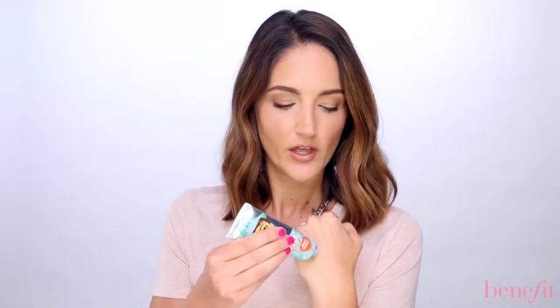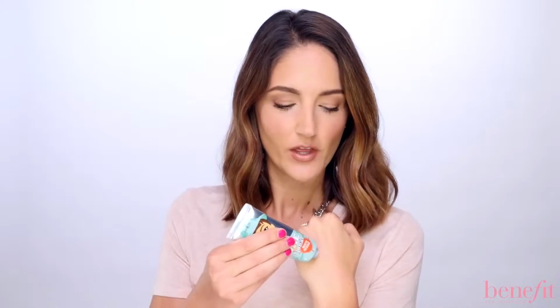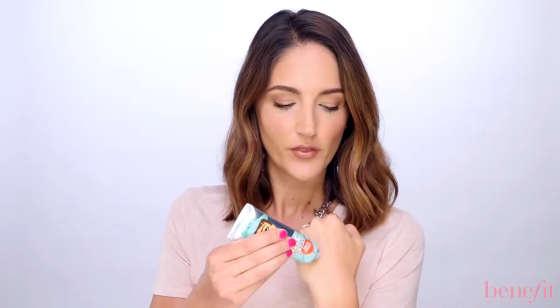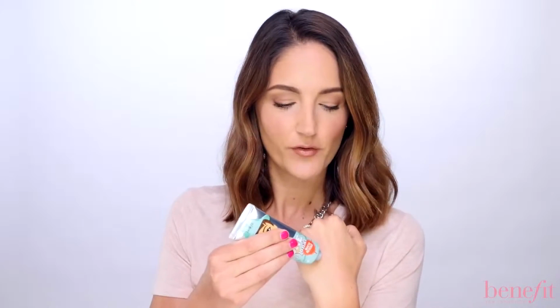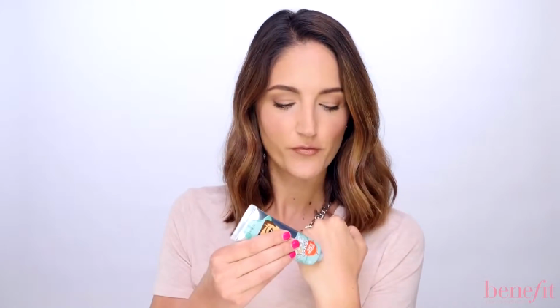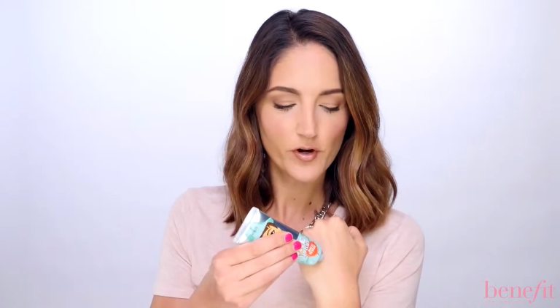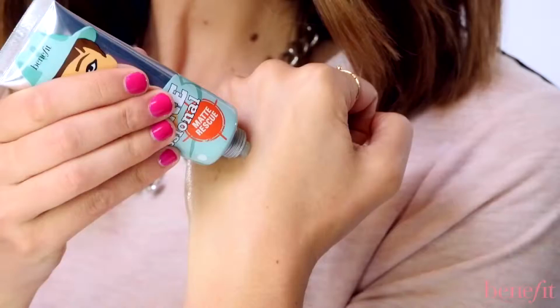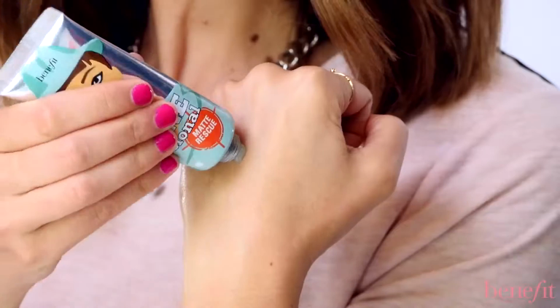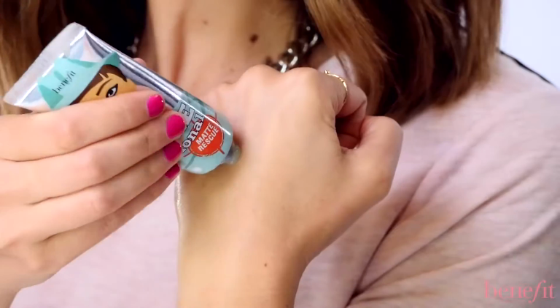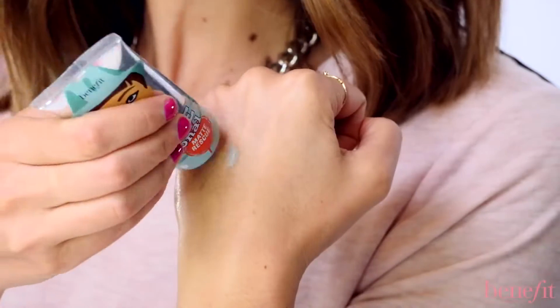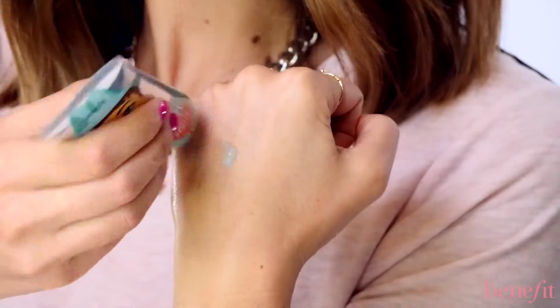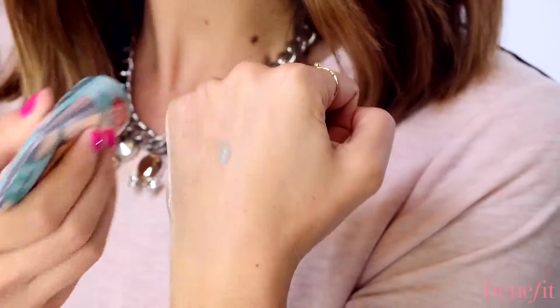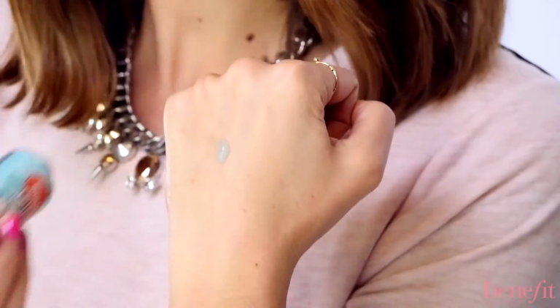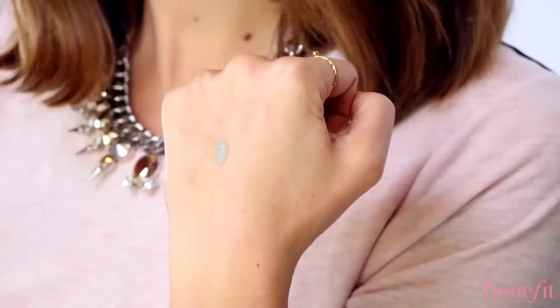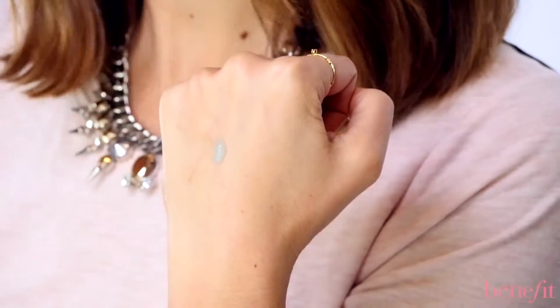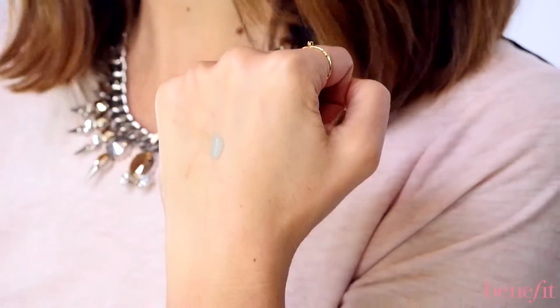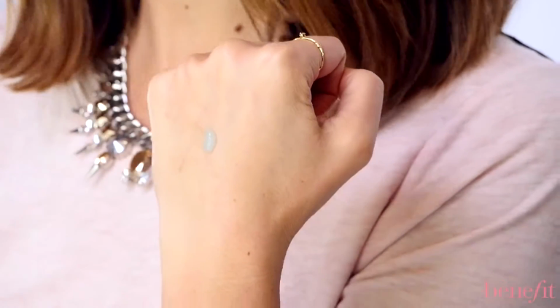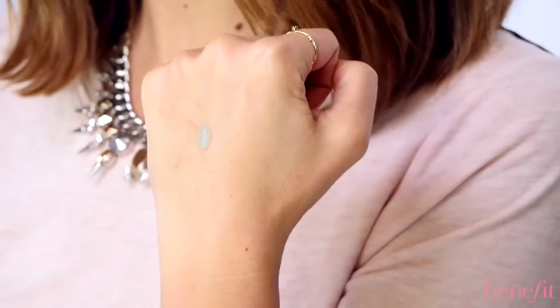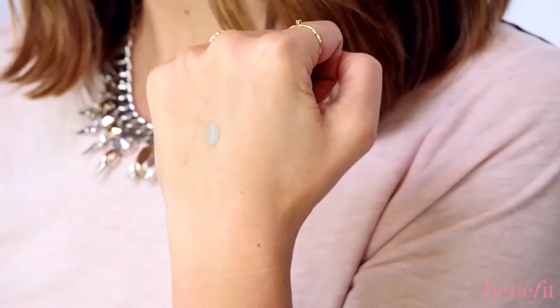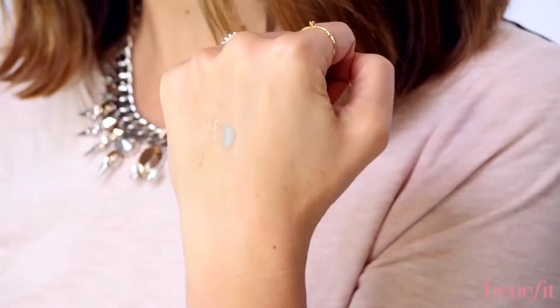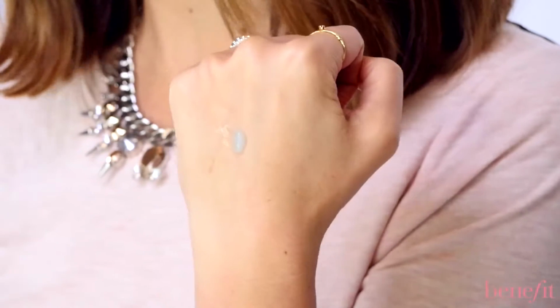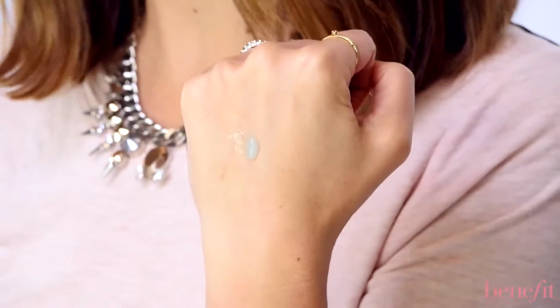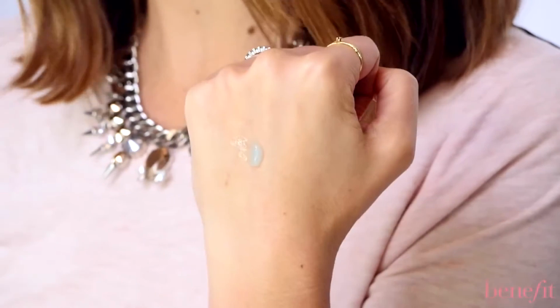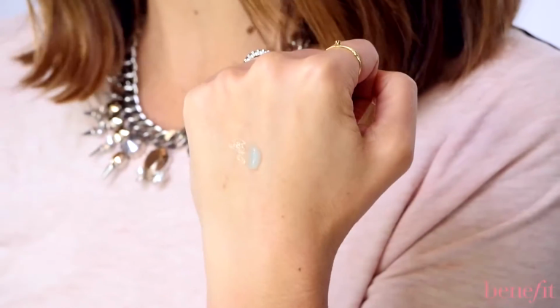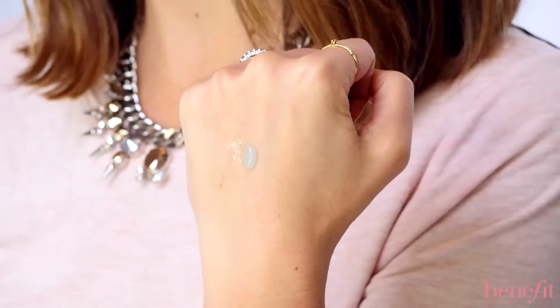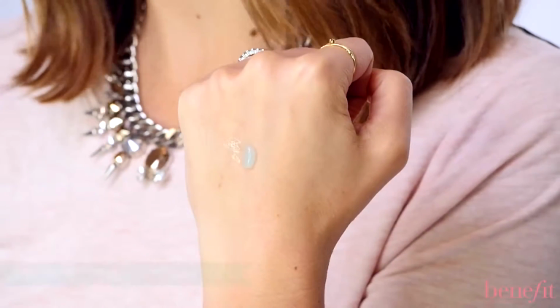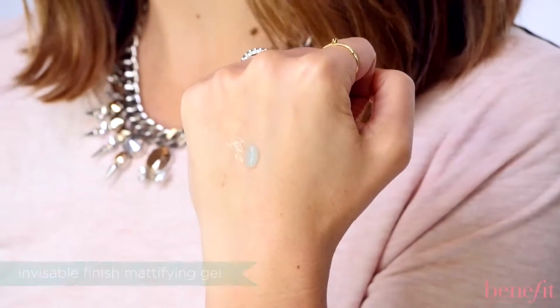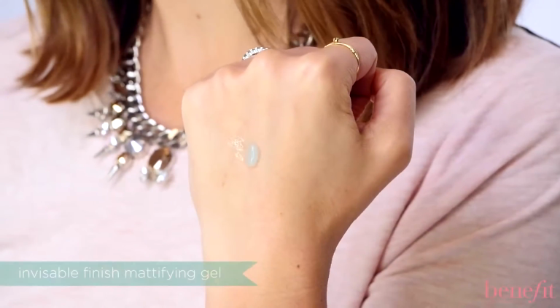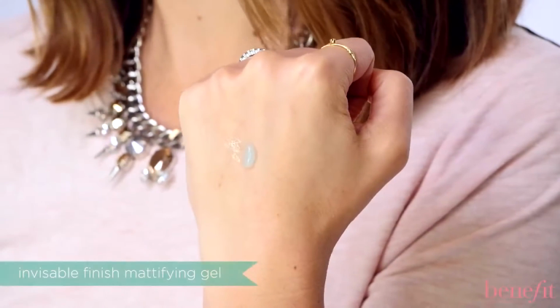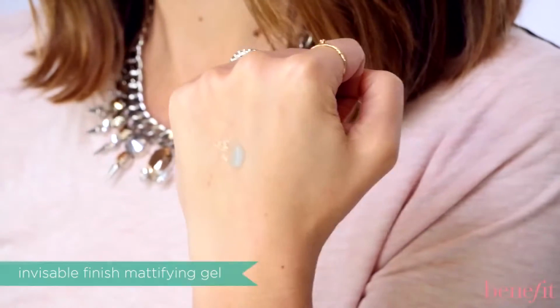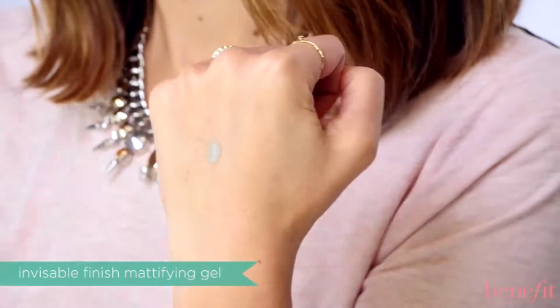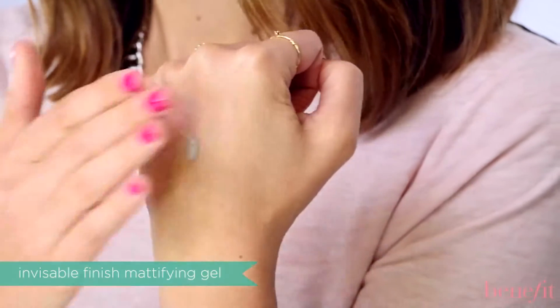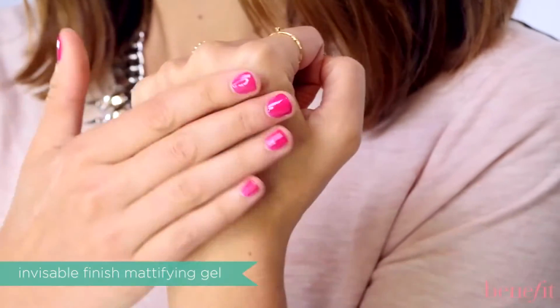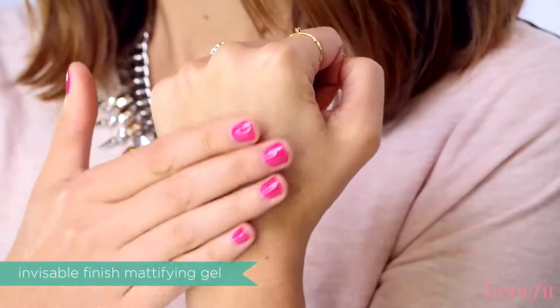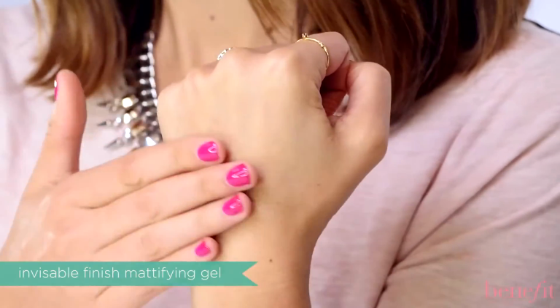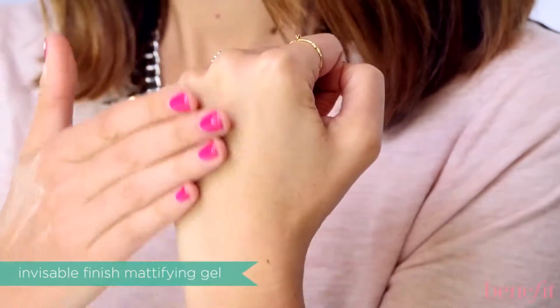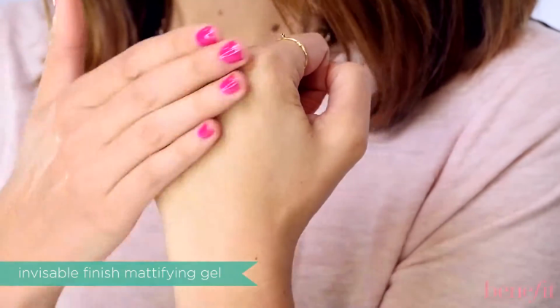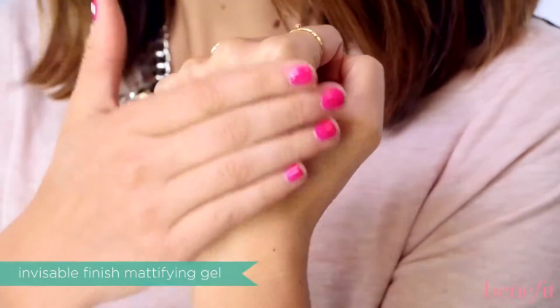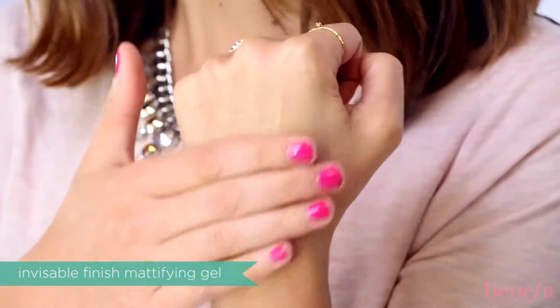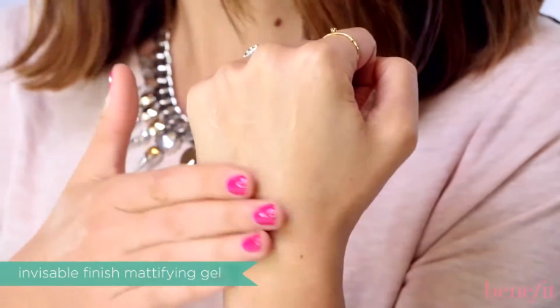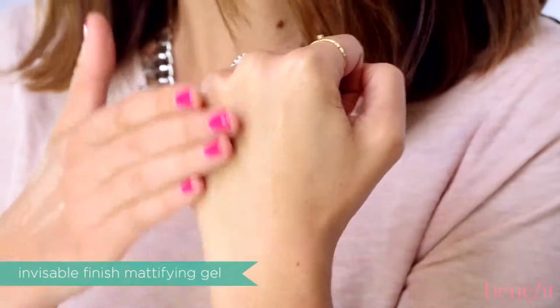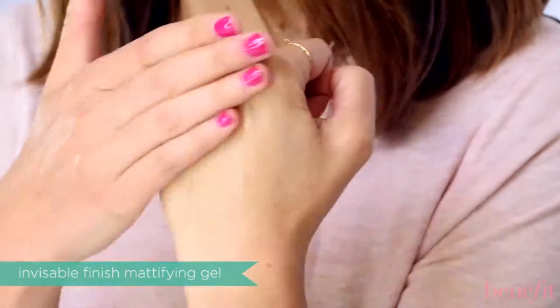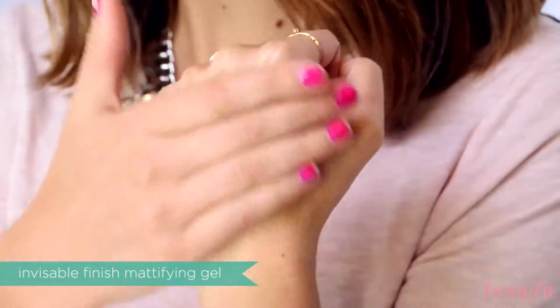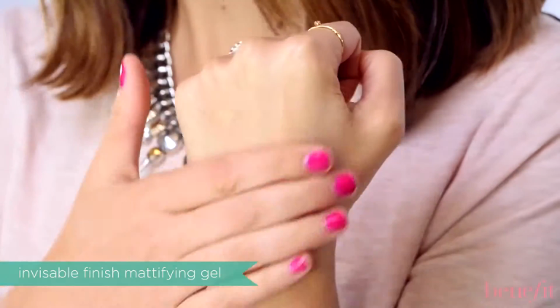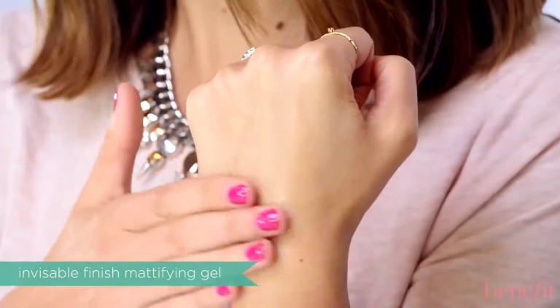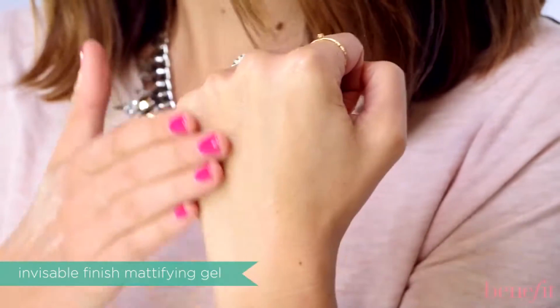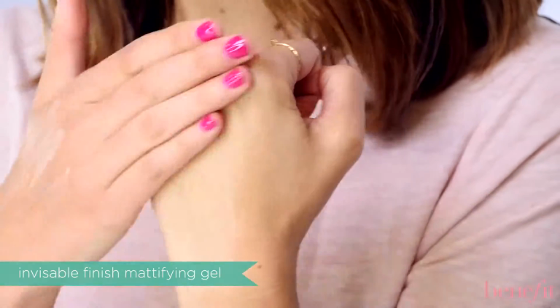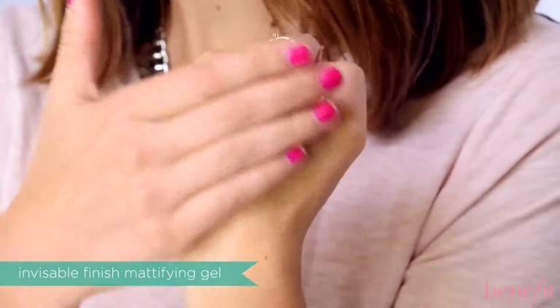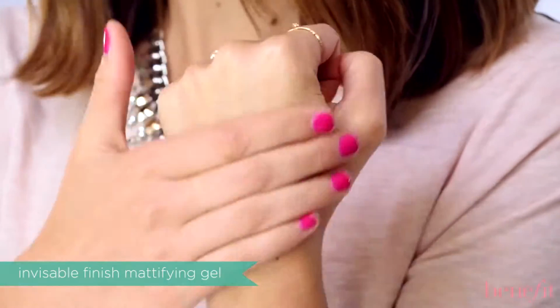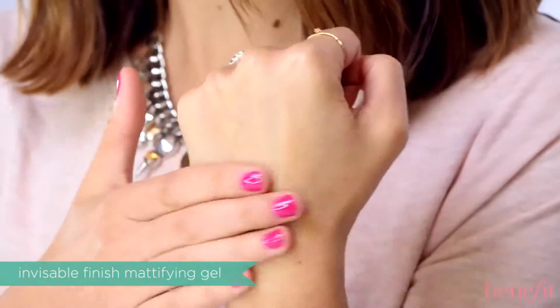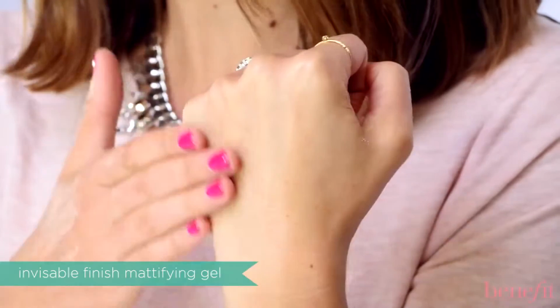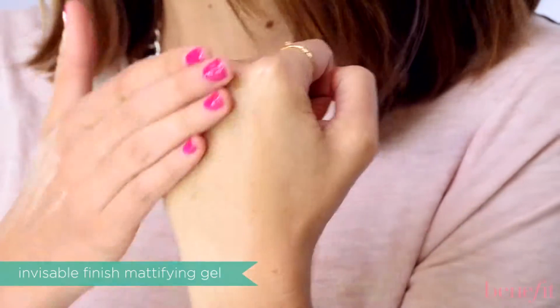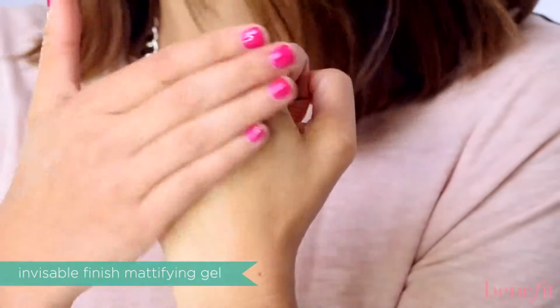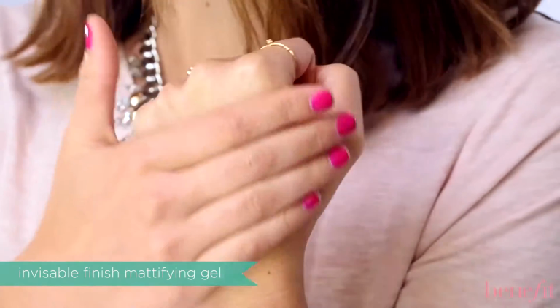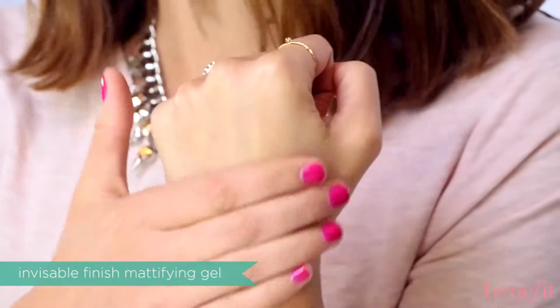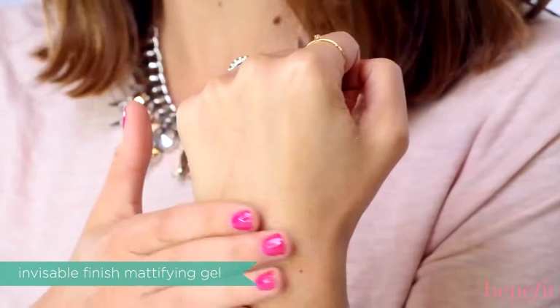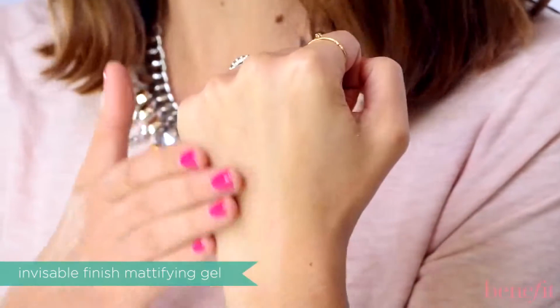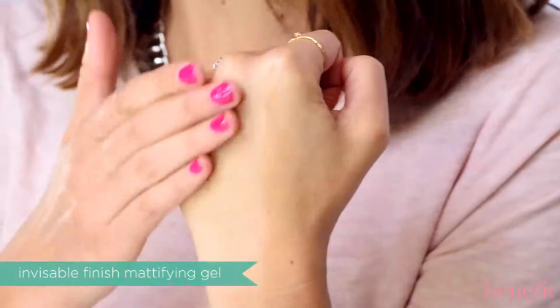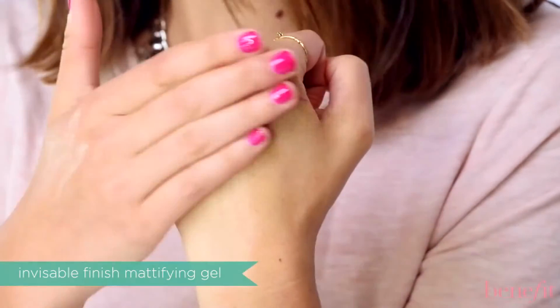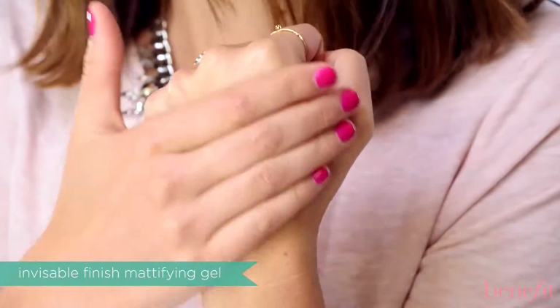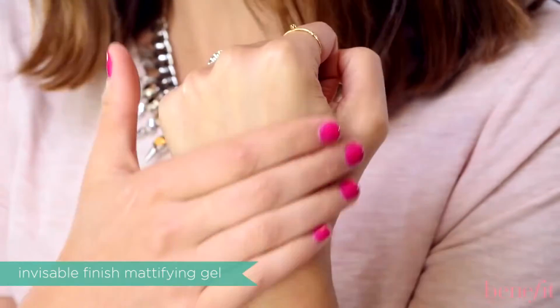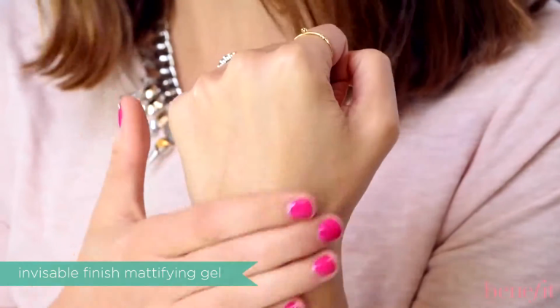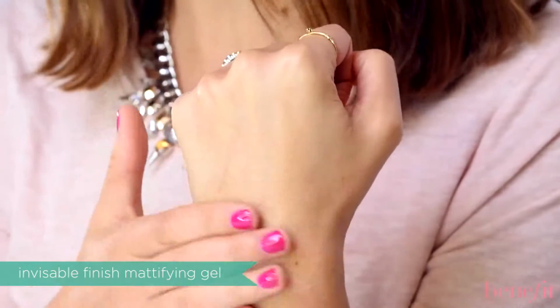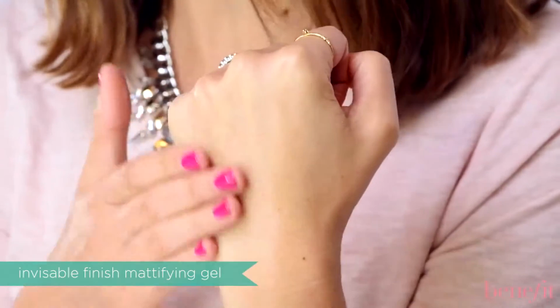The formula has a slight blue tint, but when blended it becomes instantly invisible on all skin tones.